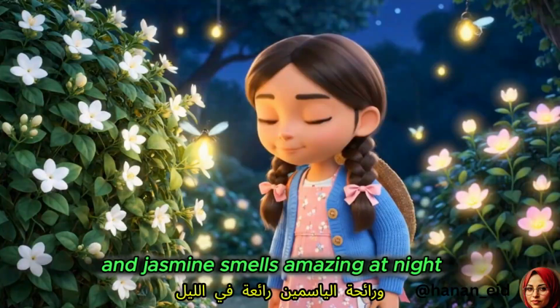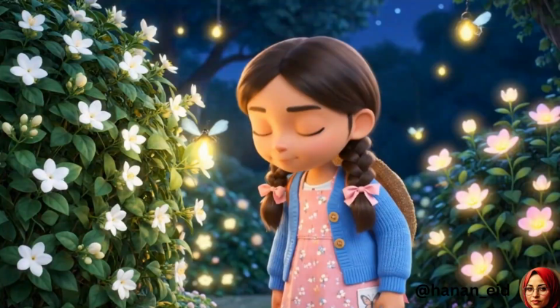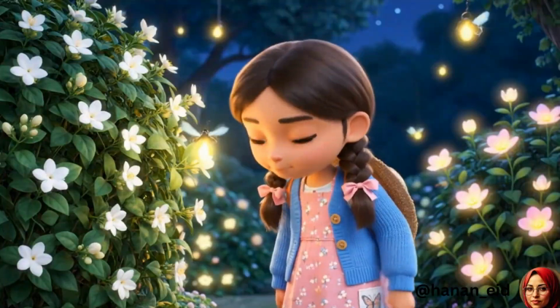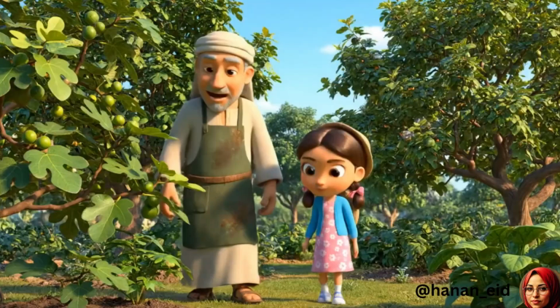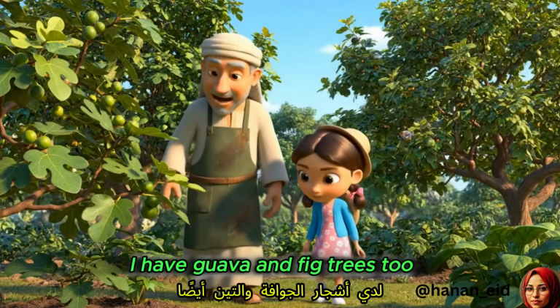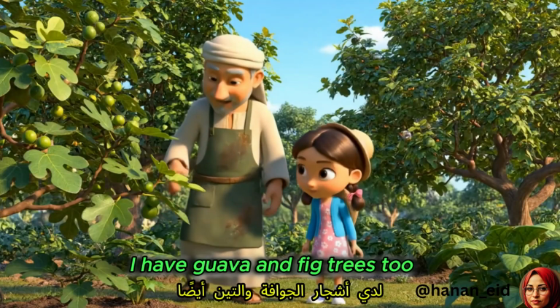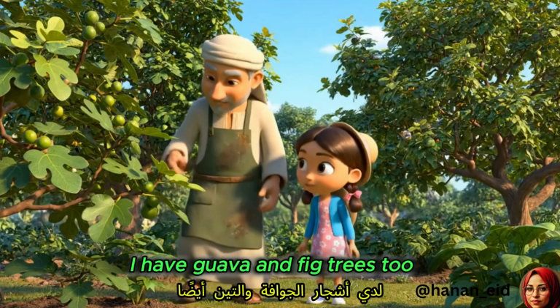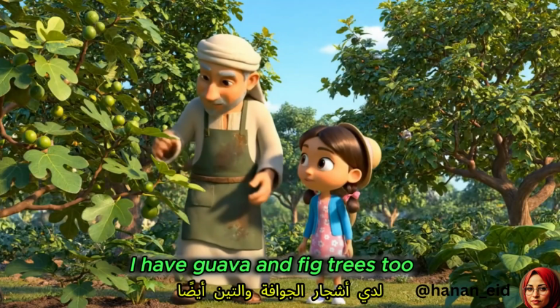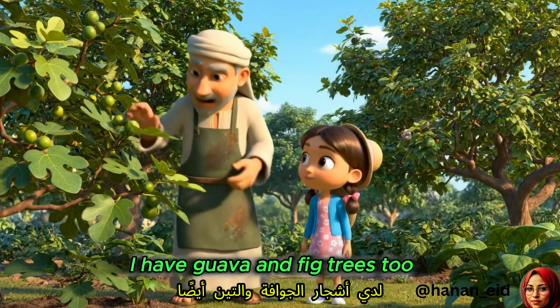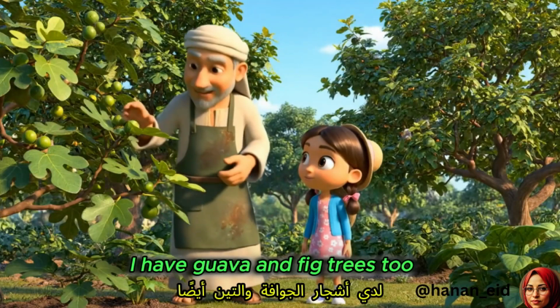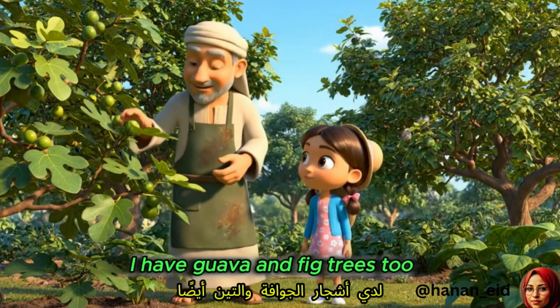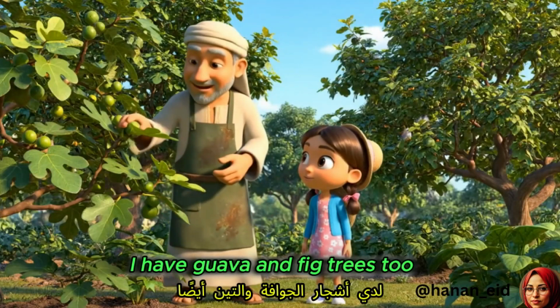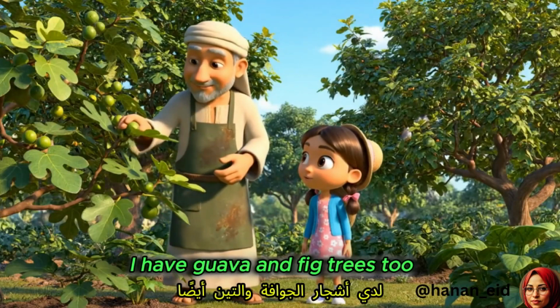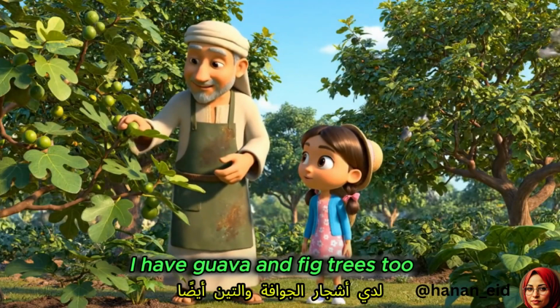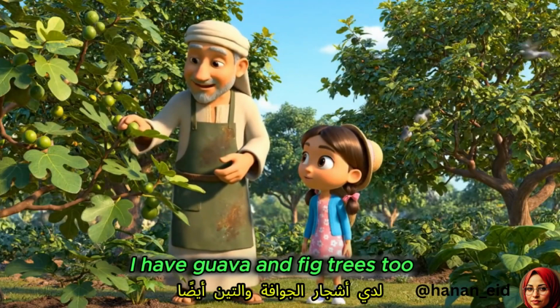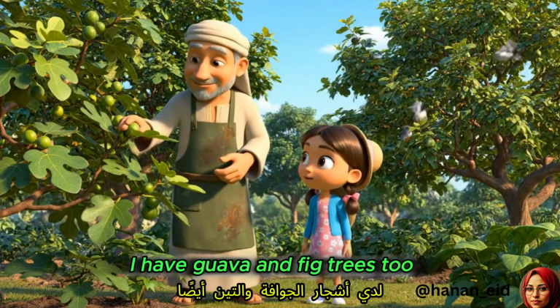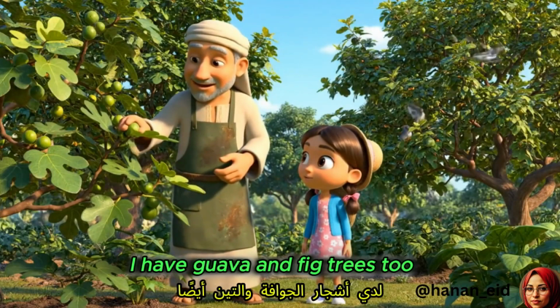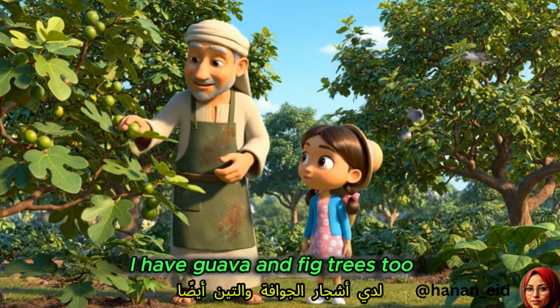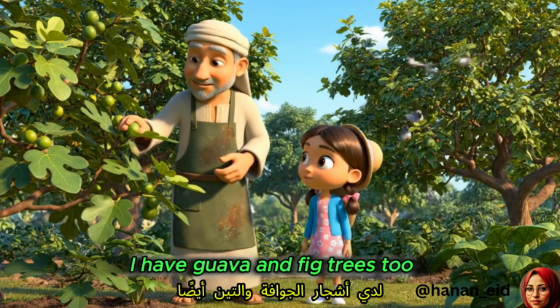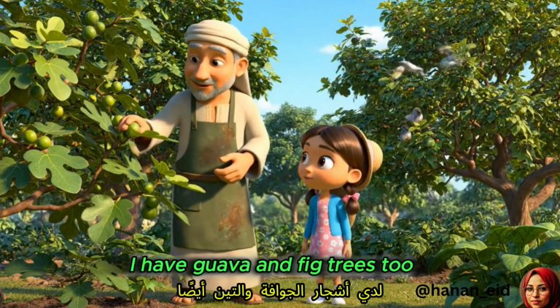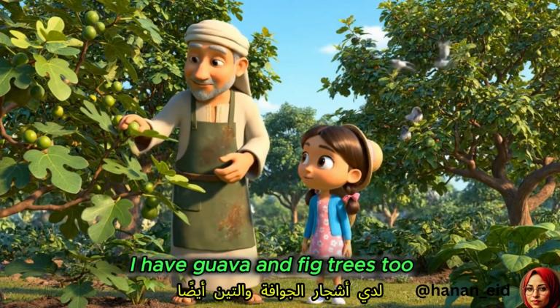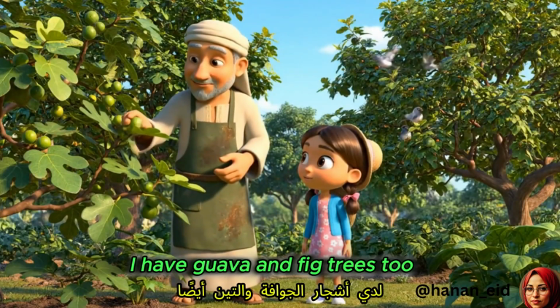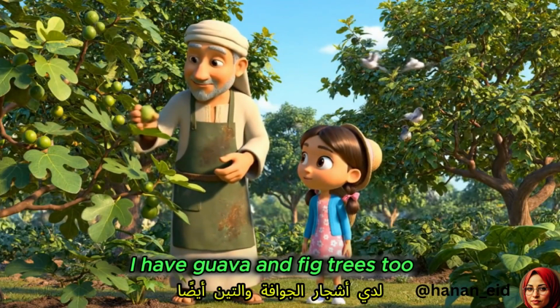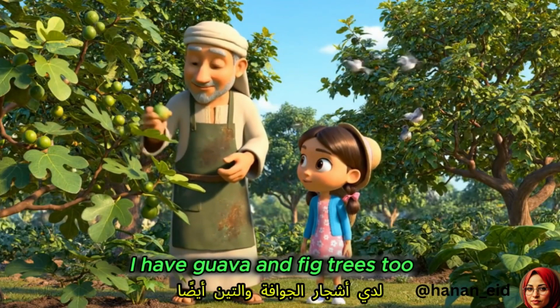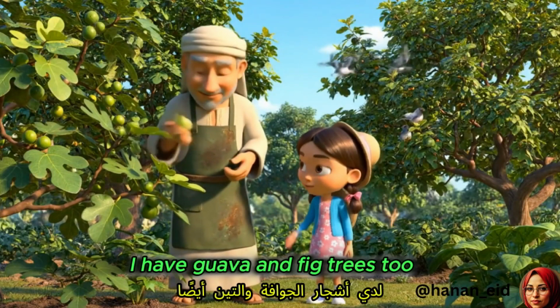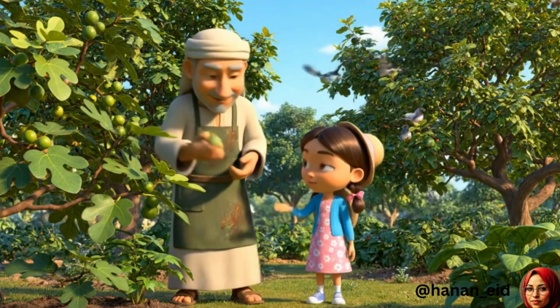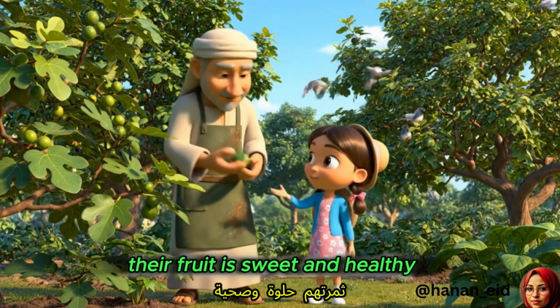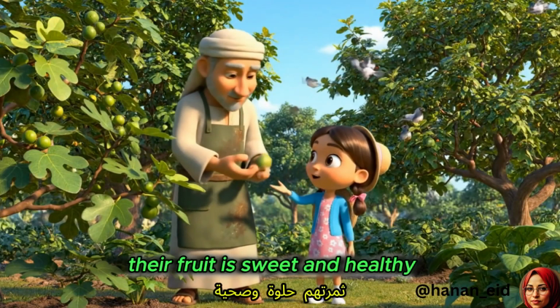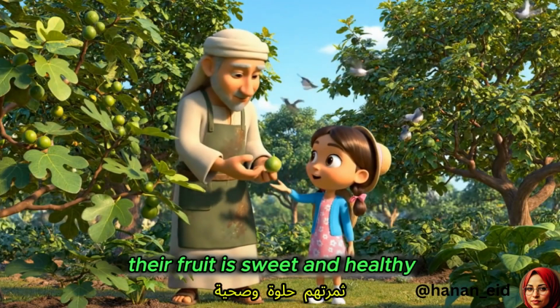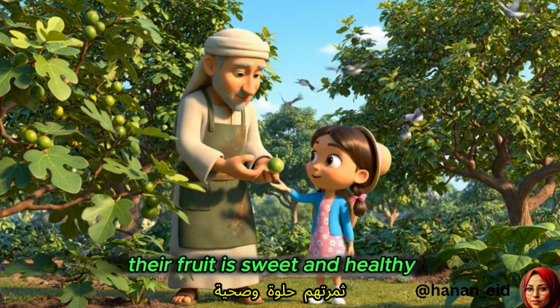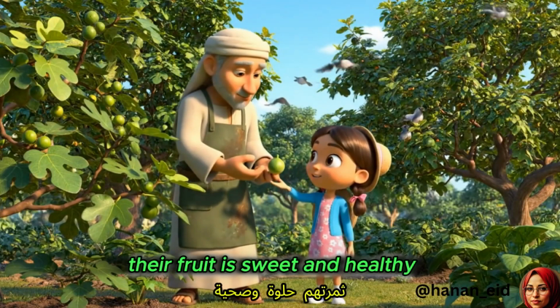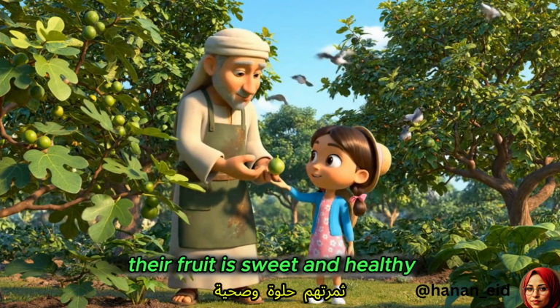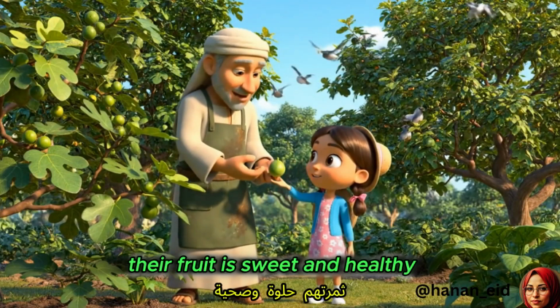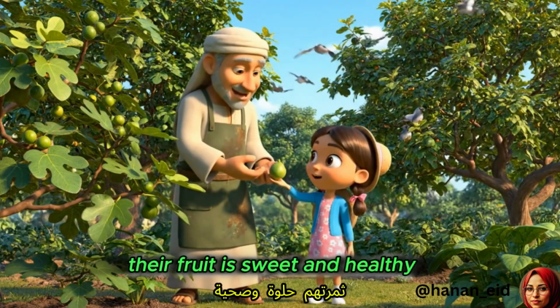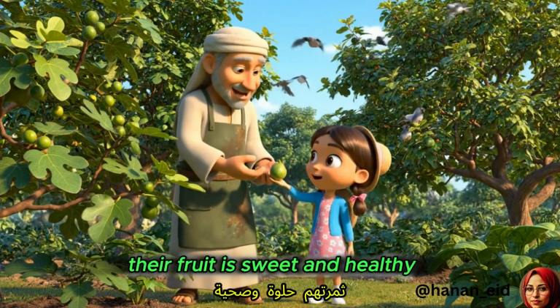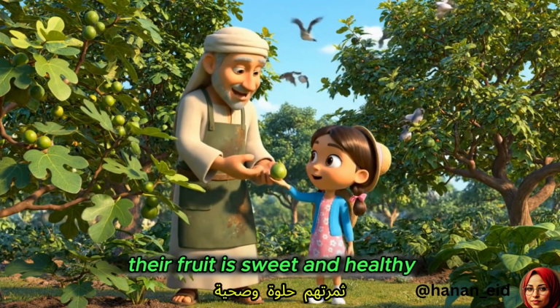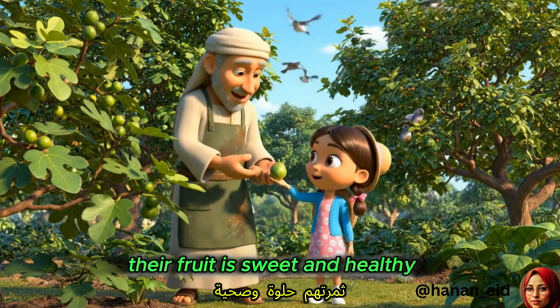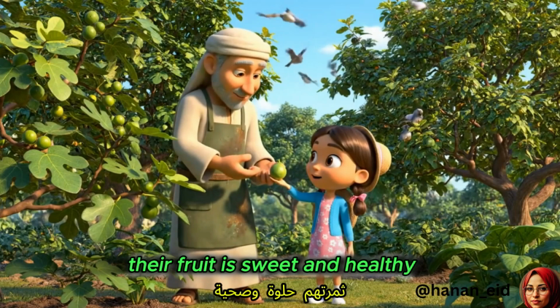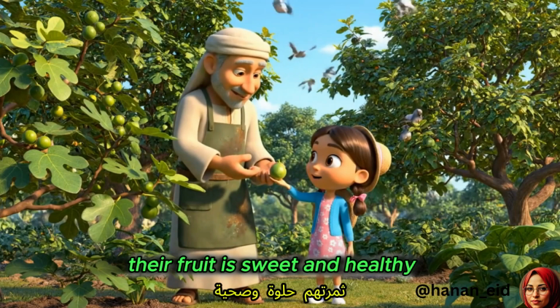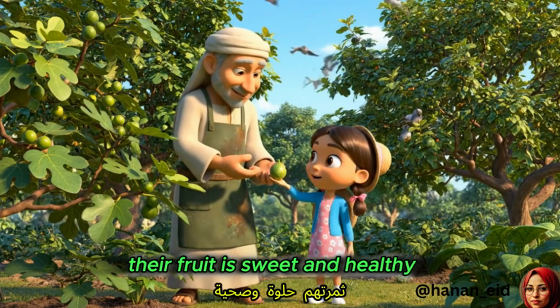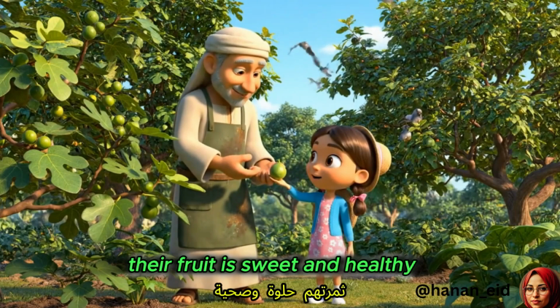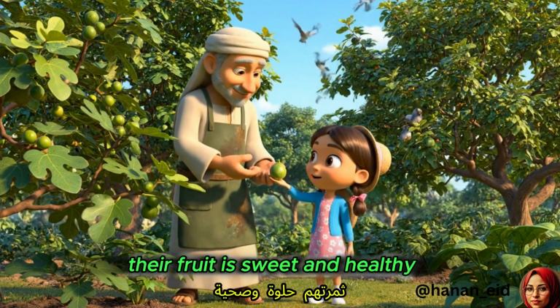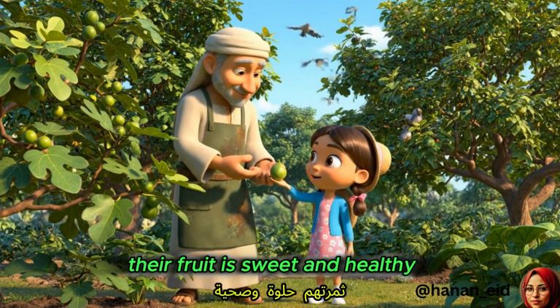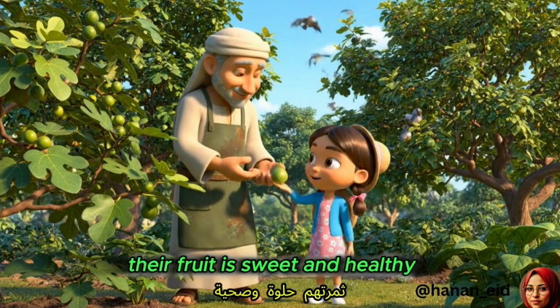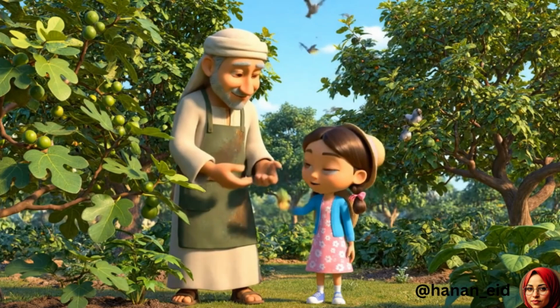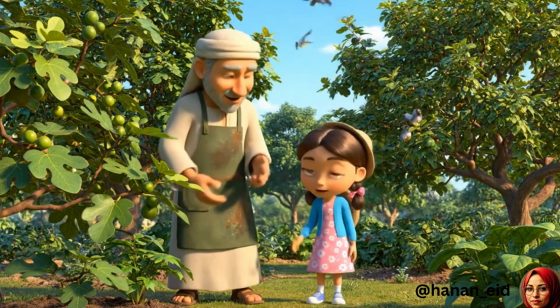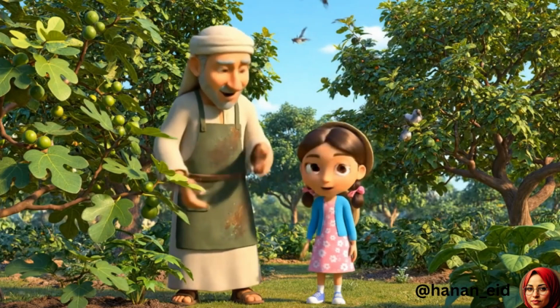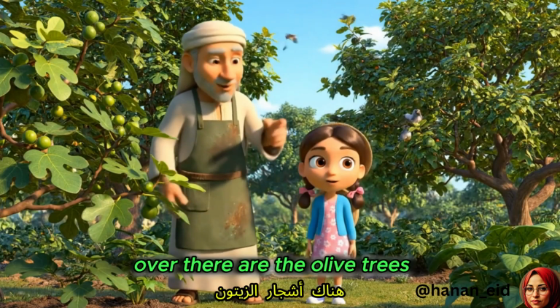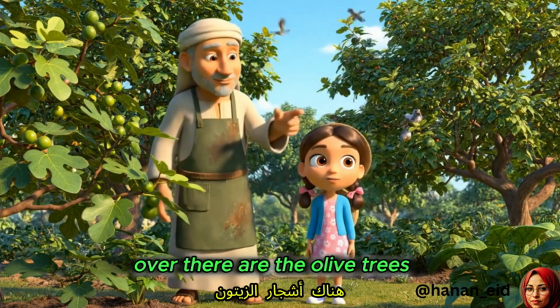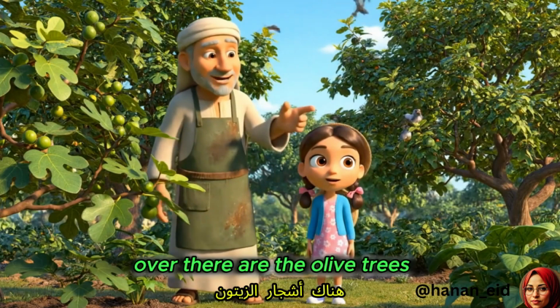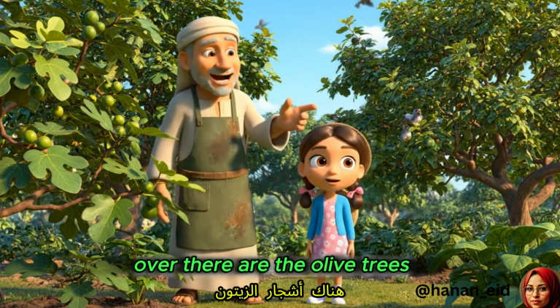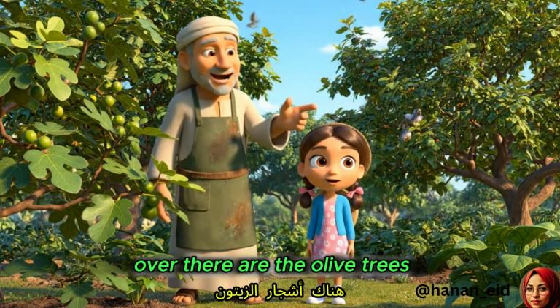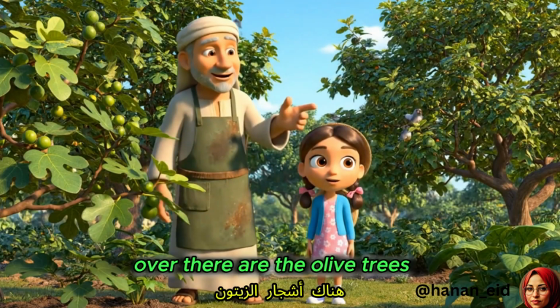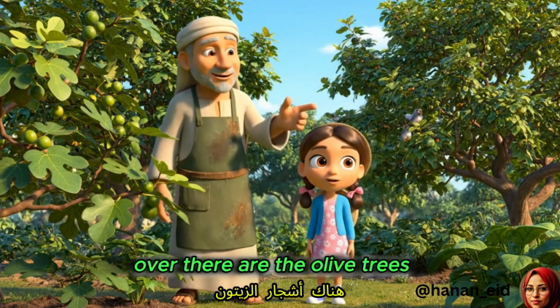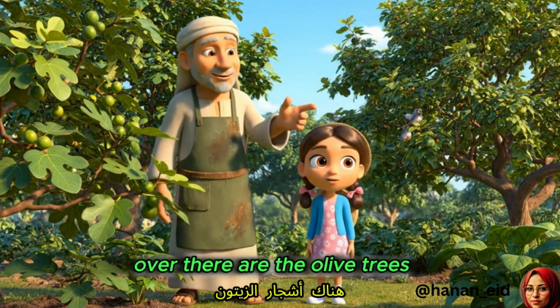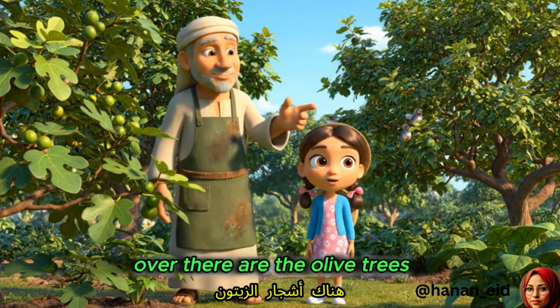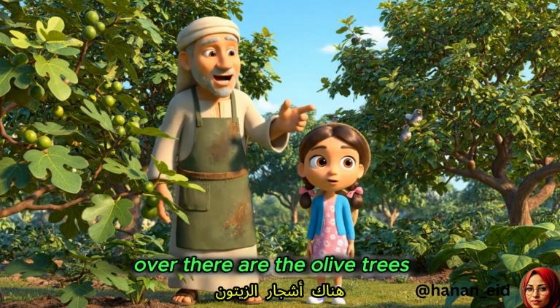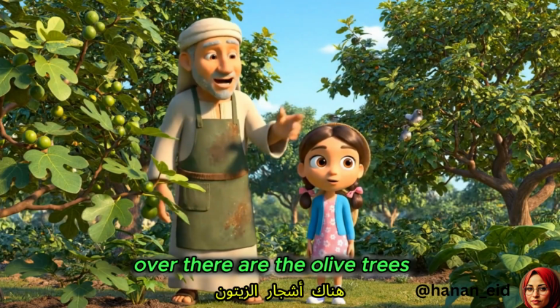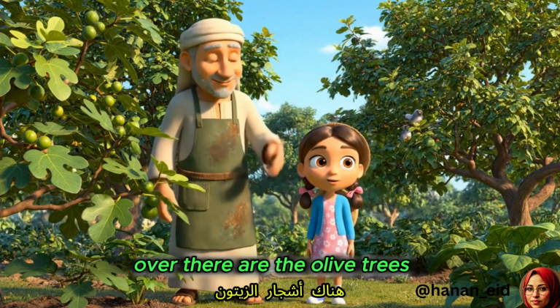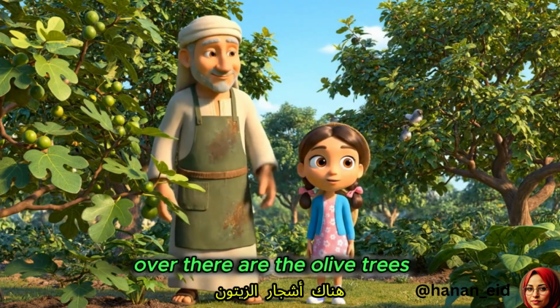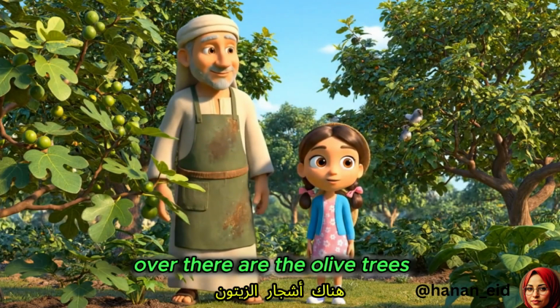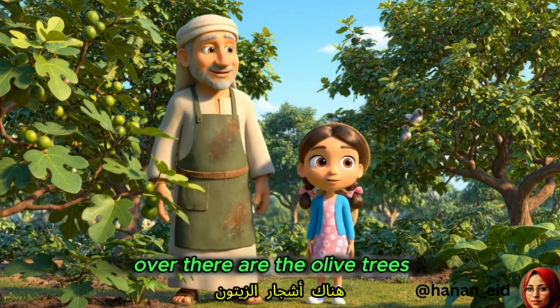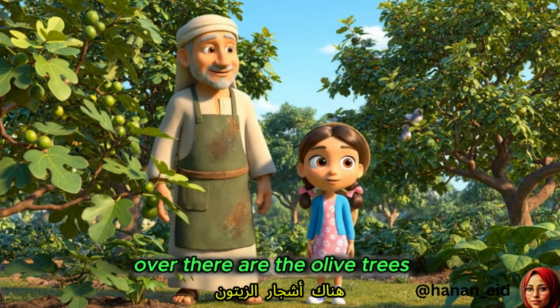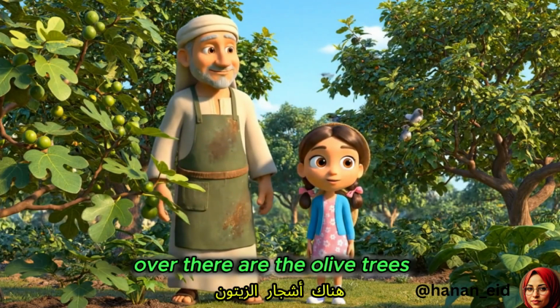I have guava and fig trees, too. Their fruit is sweet and healthy. Over there are the olive trees.